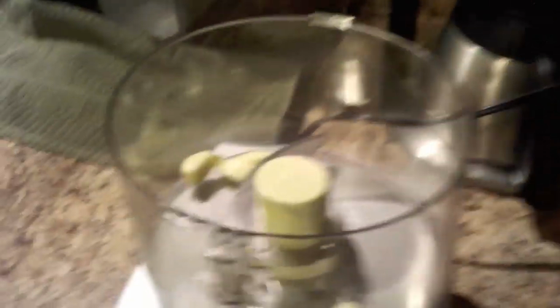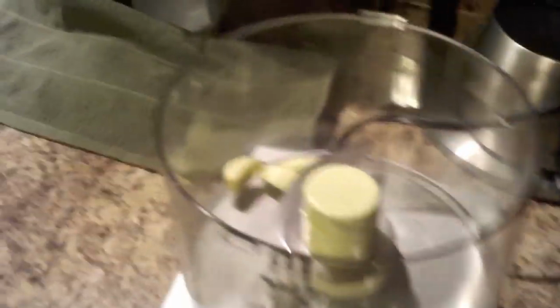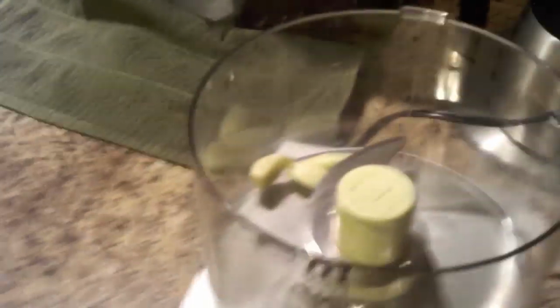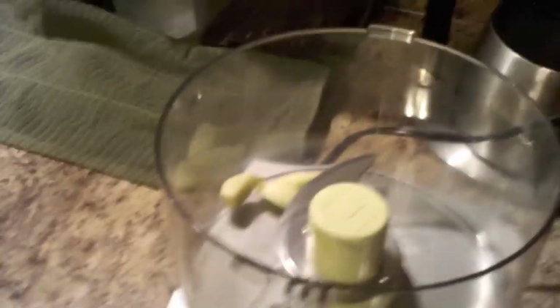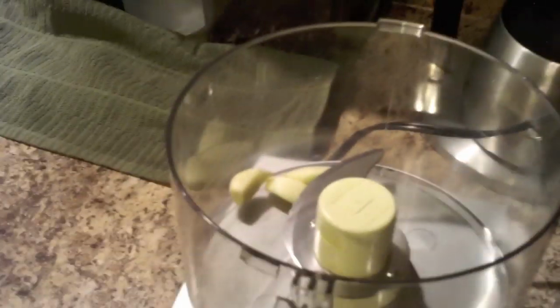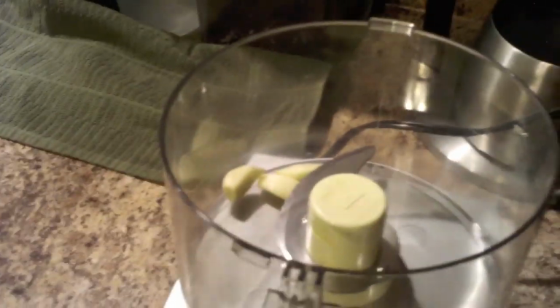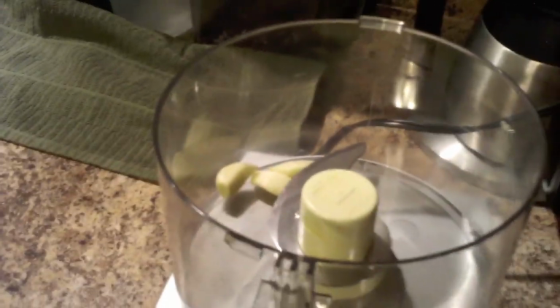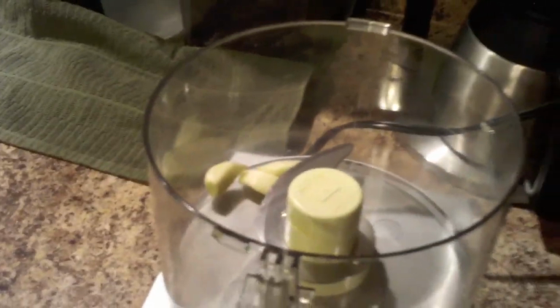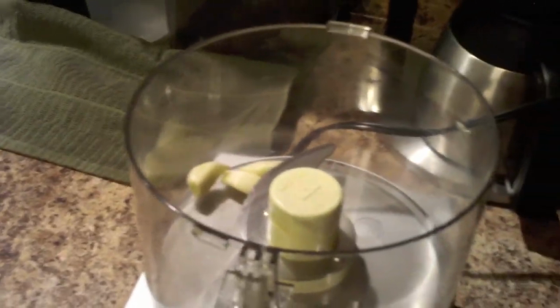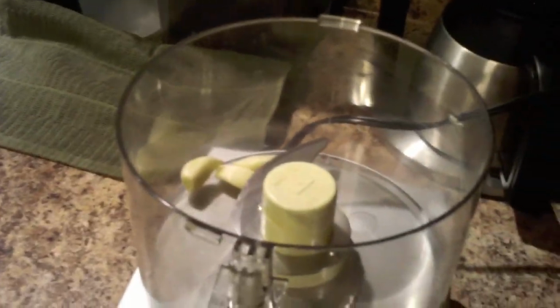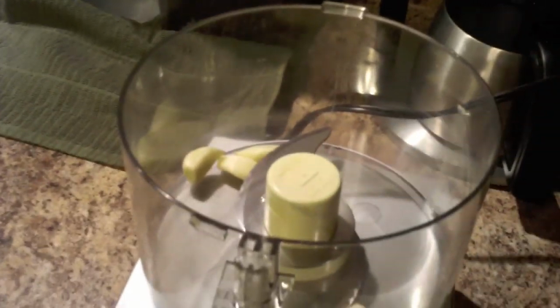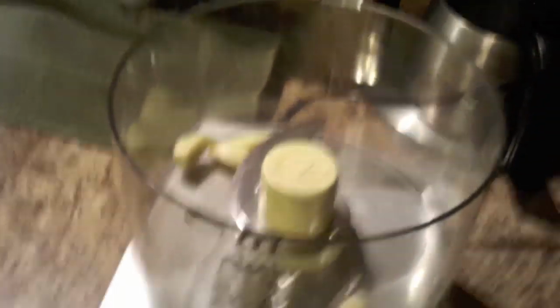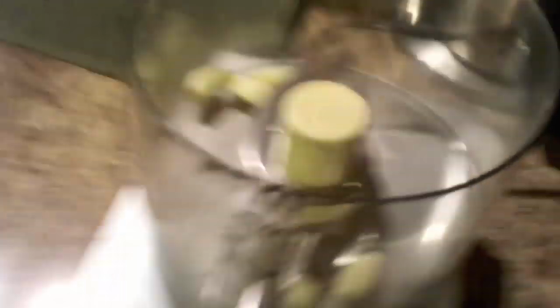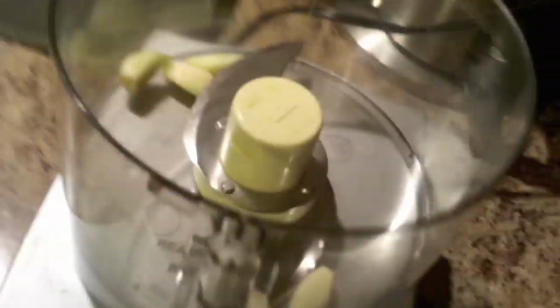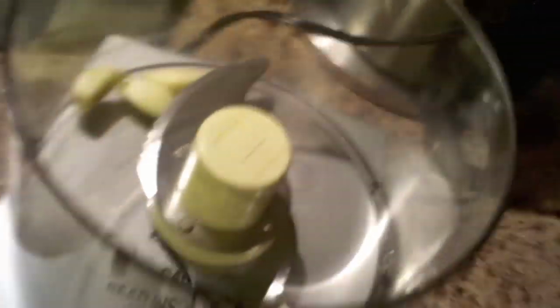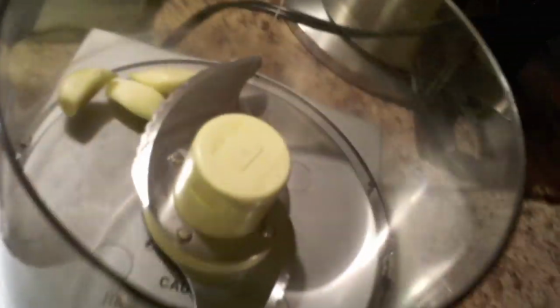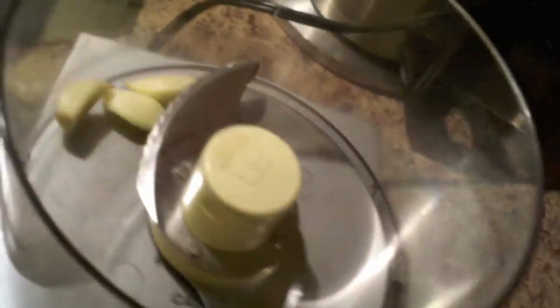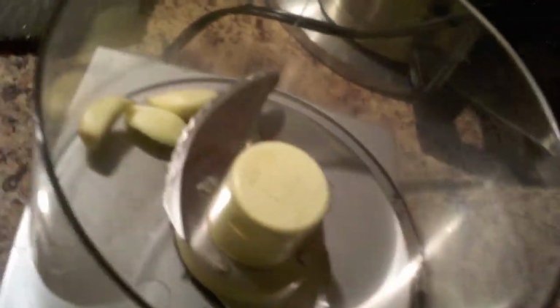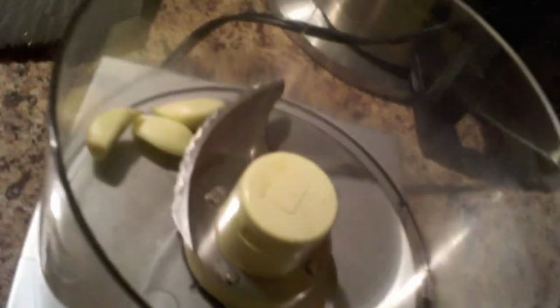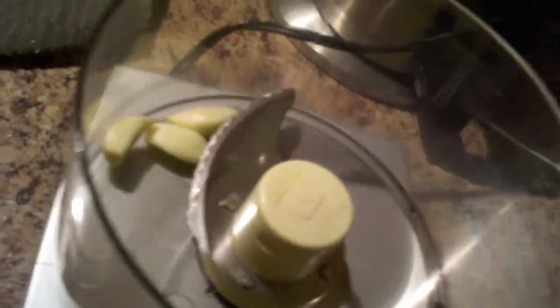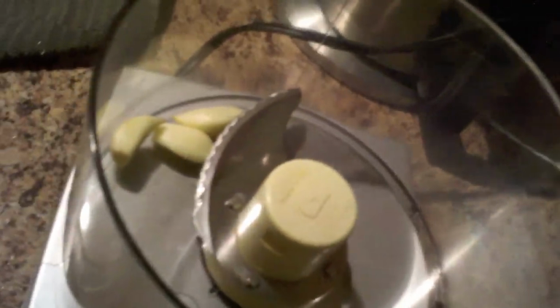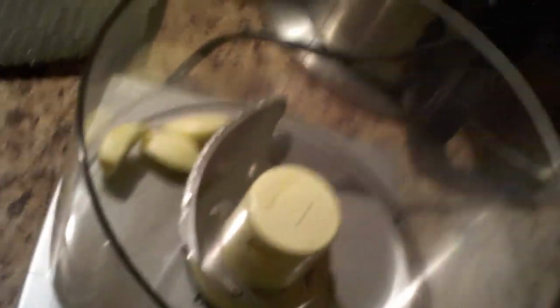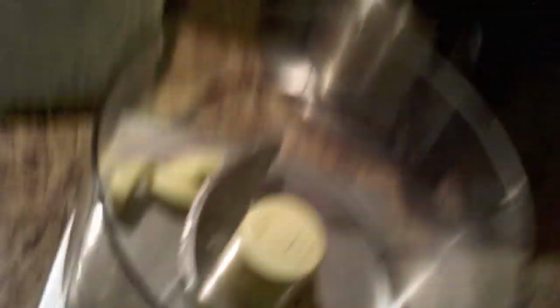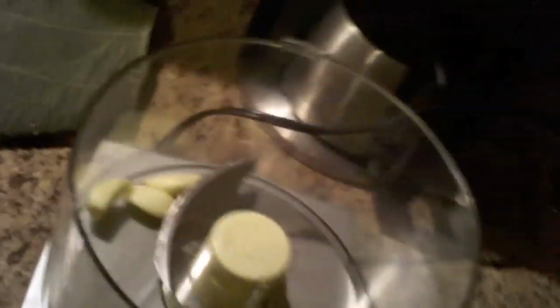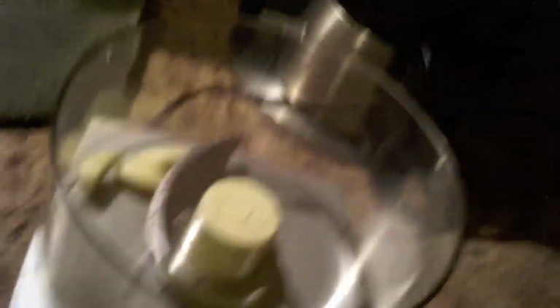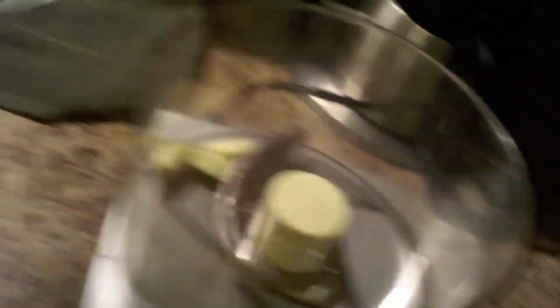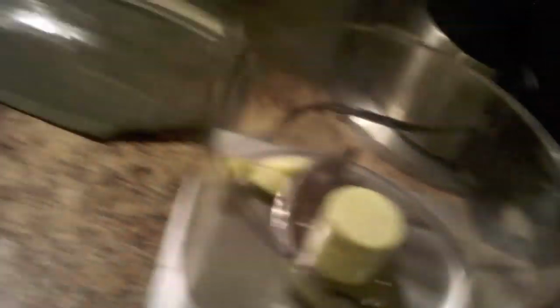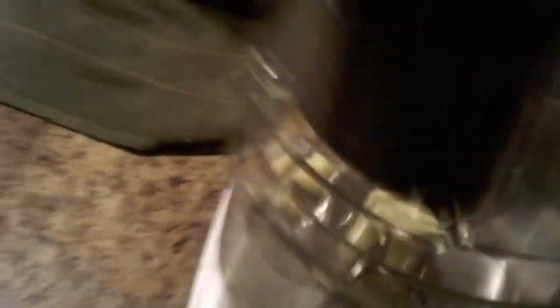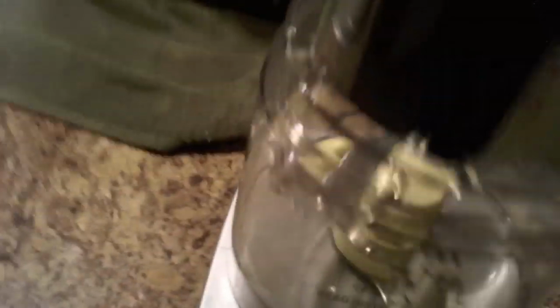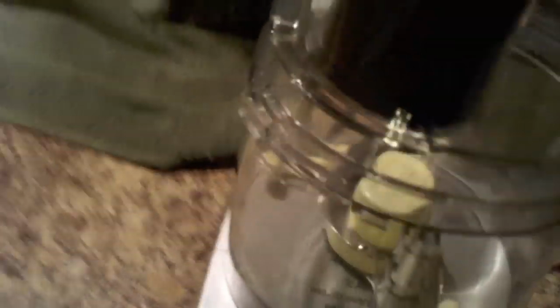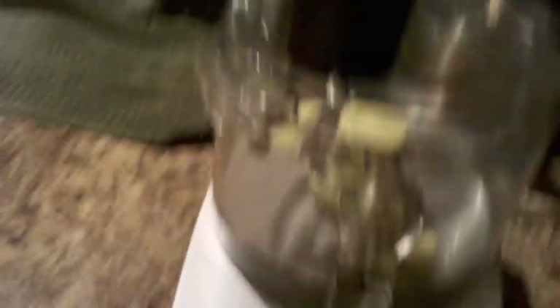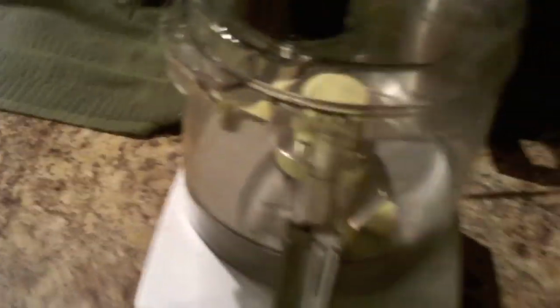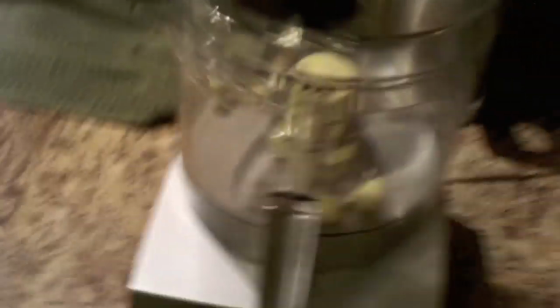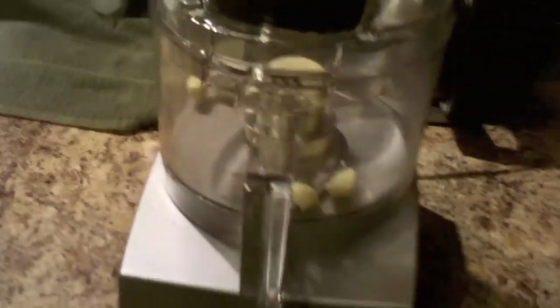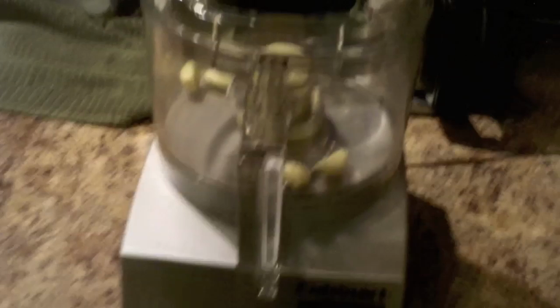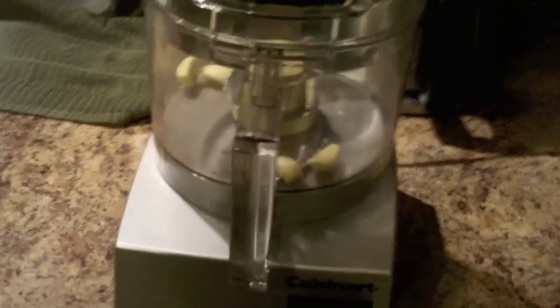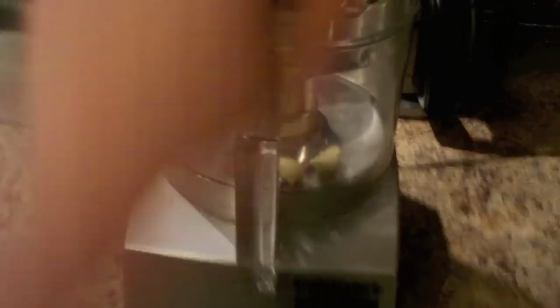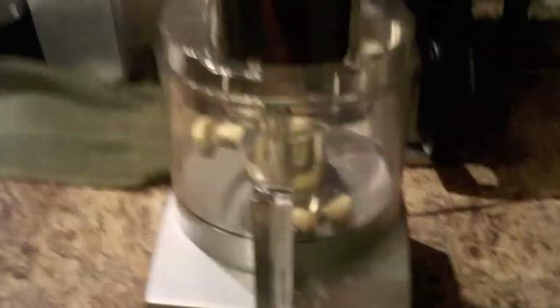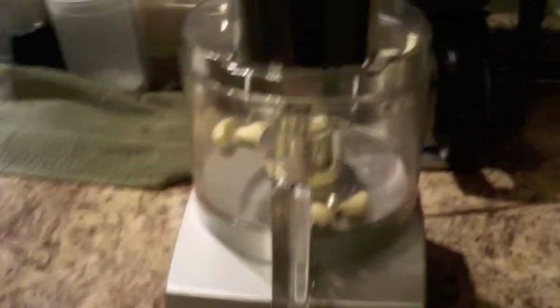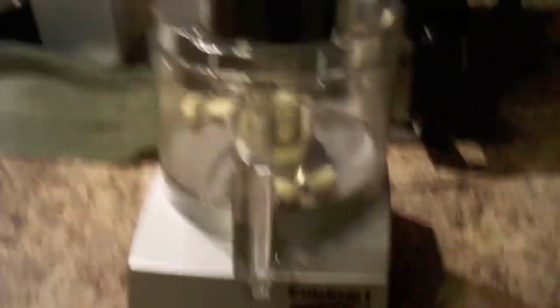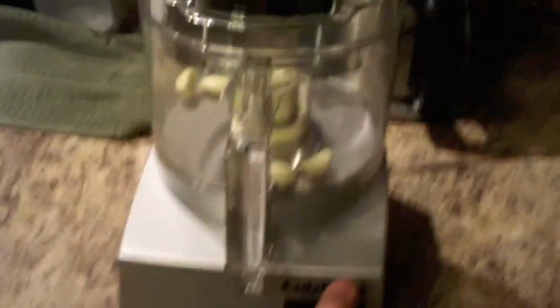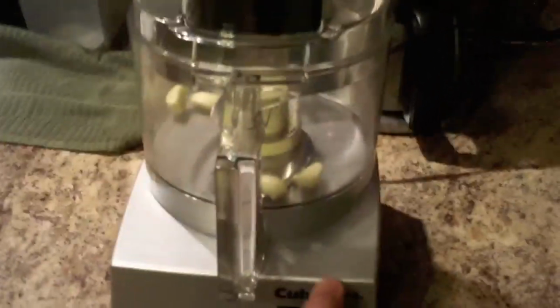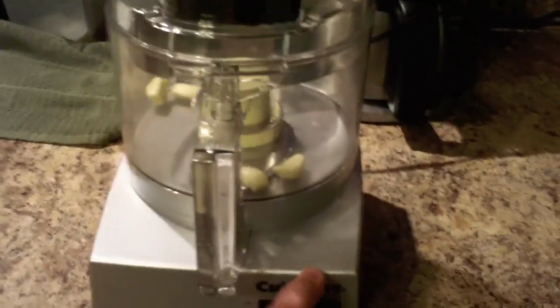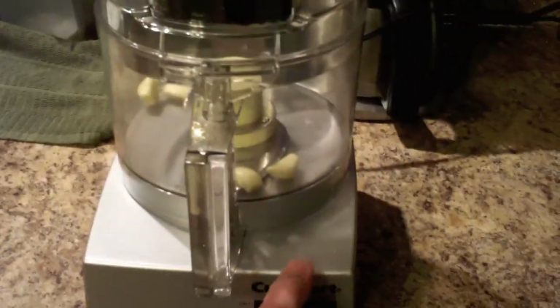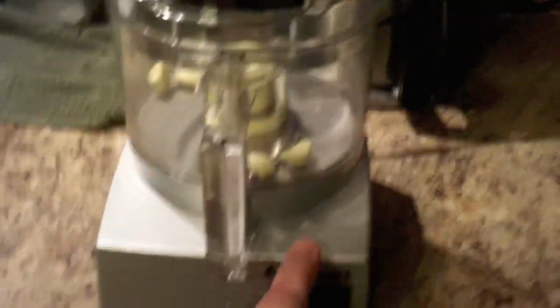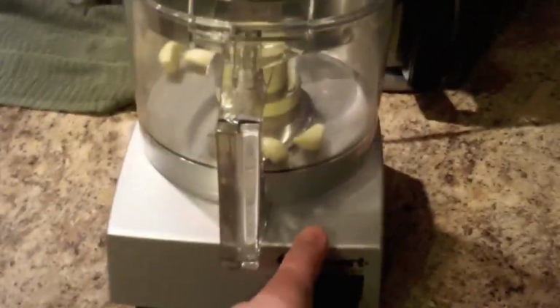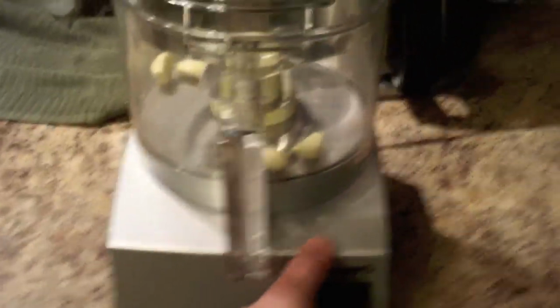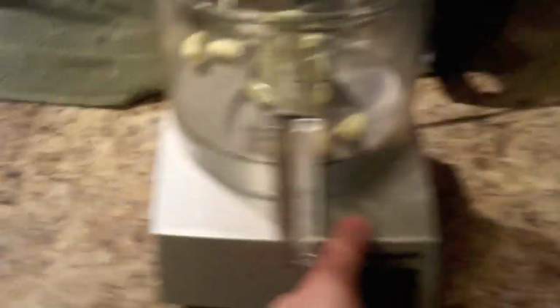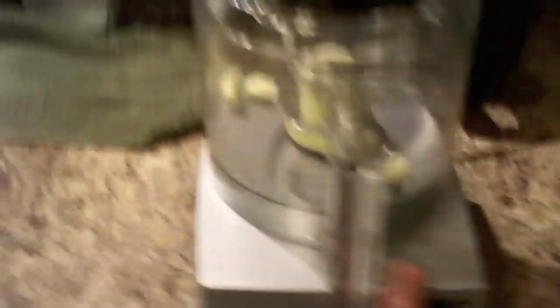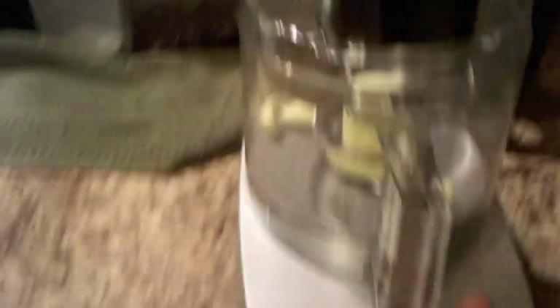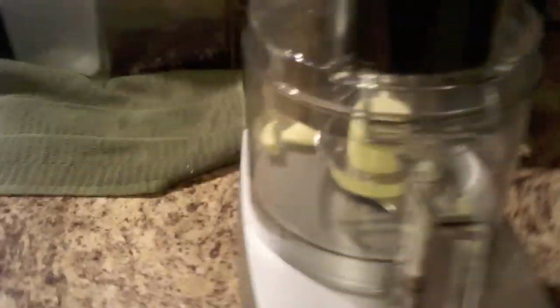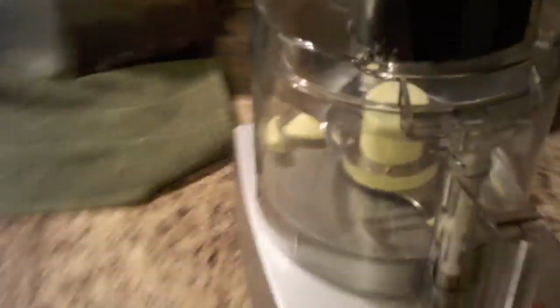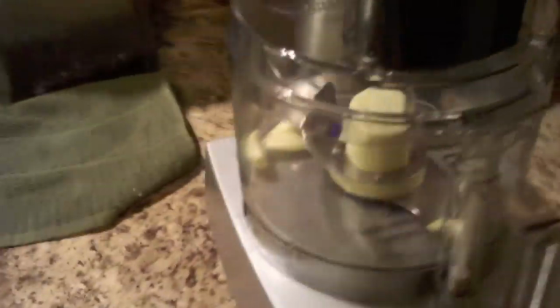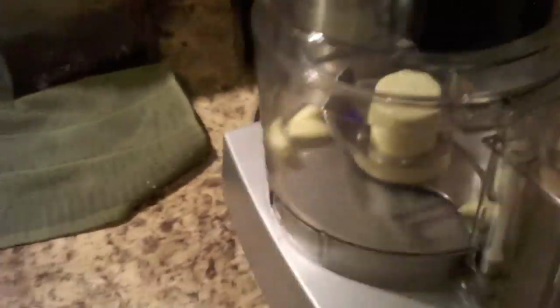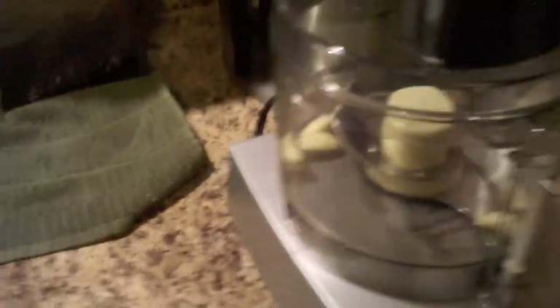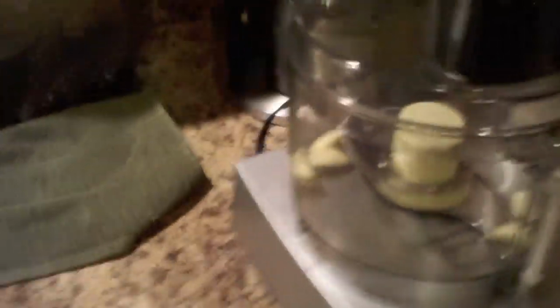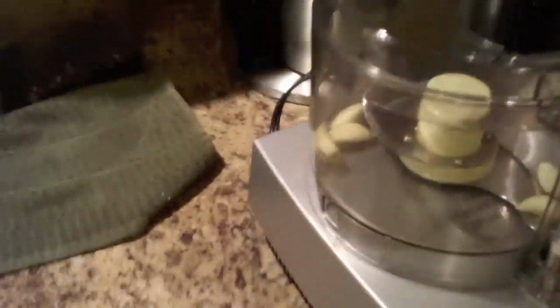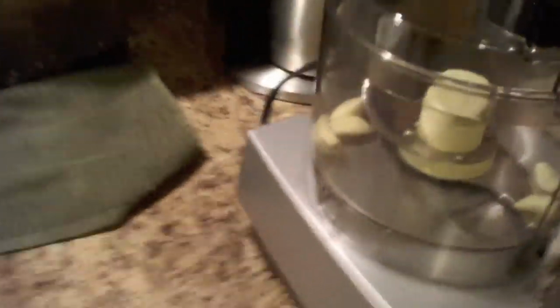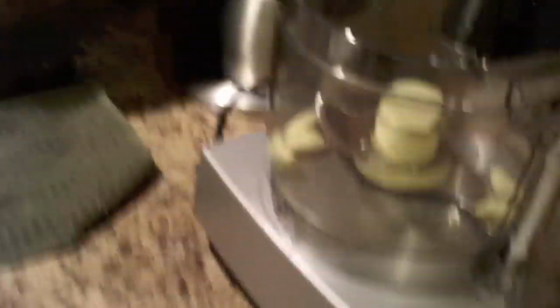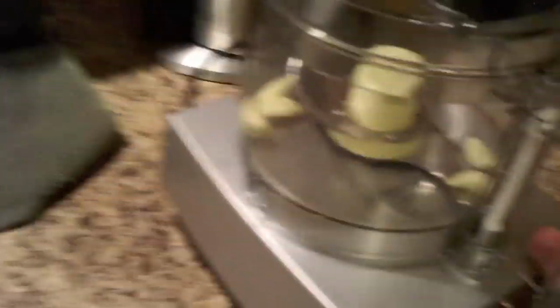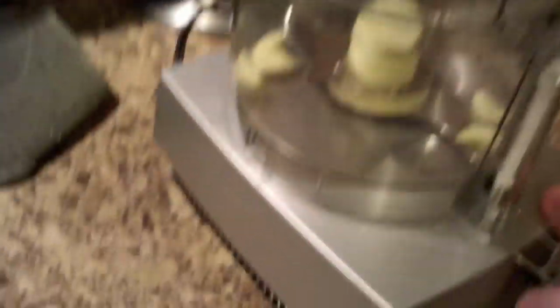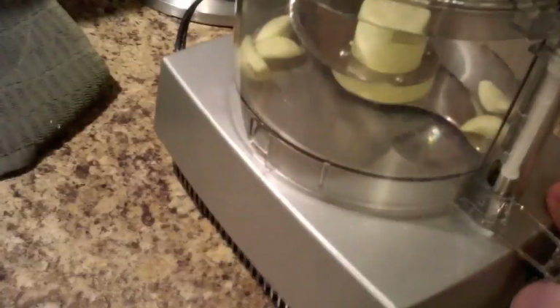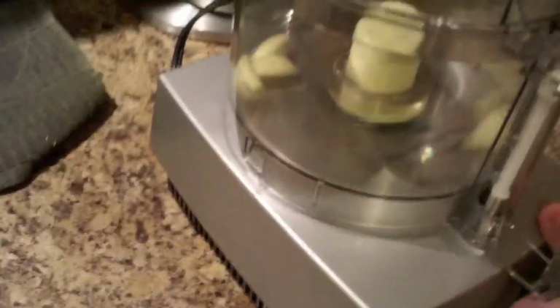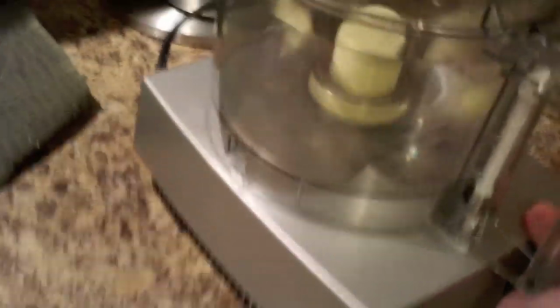So first off, I throw my garlic into the food processor with nothing else, and now I'm just going to run the food processor with just the garlic to grind it up.